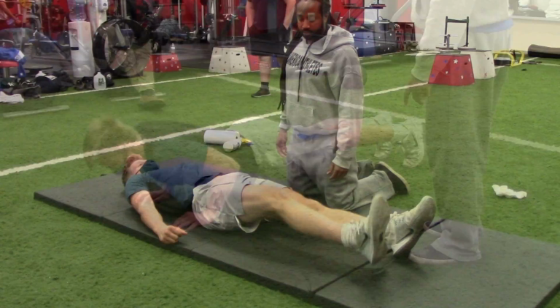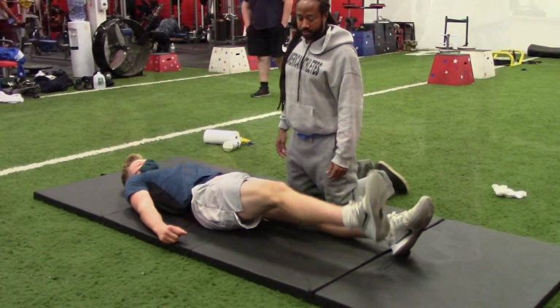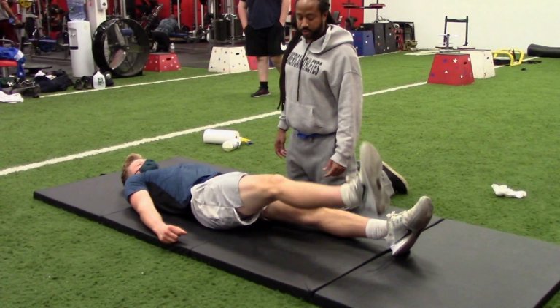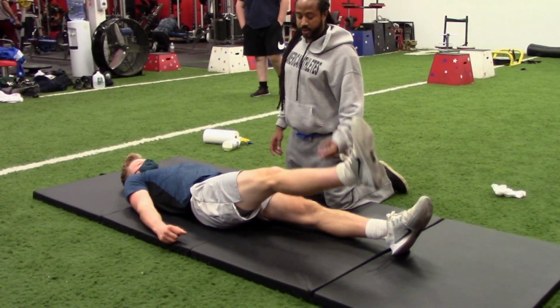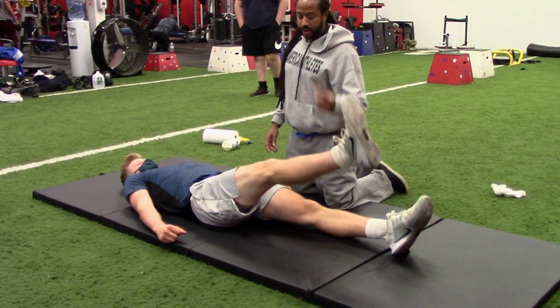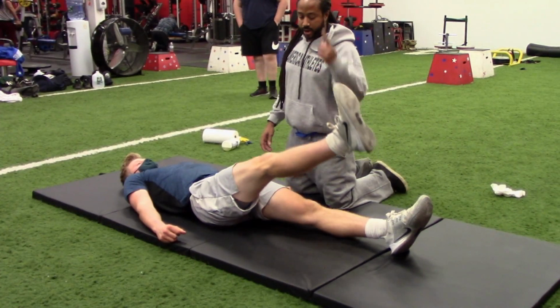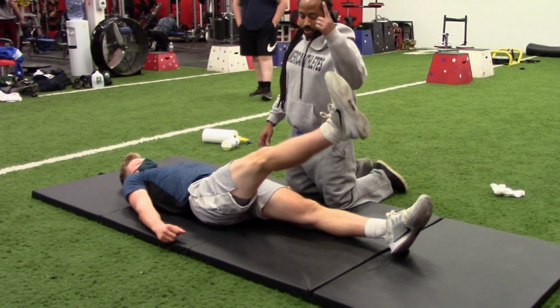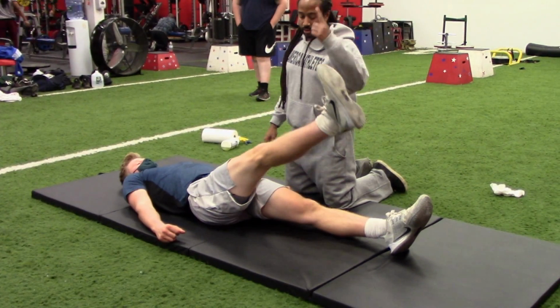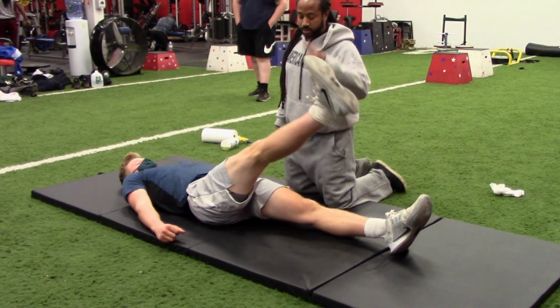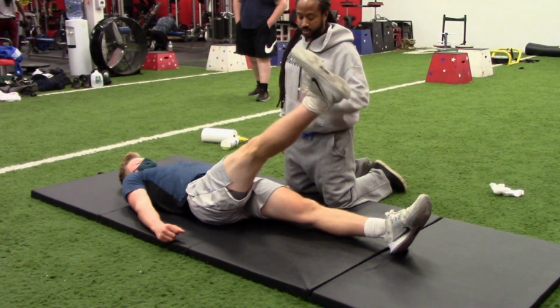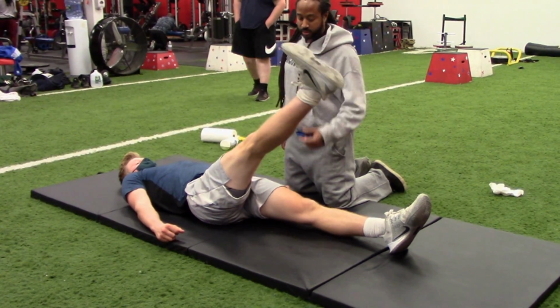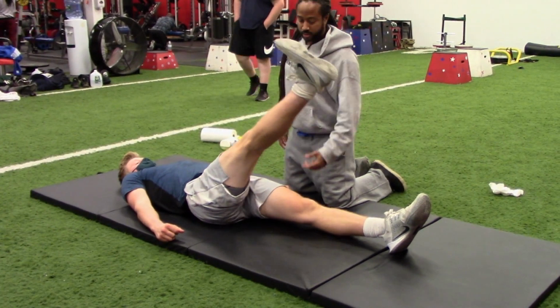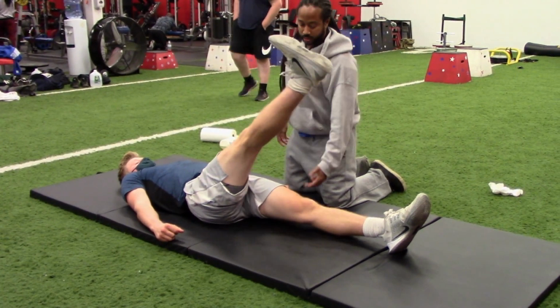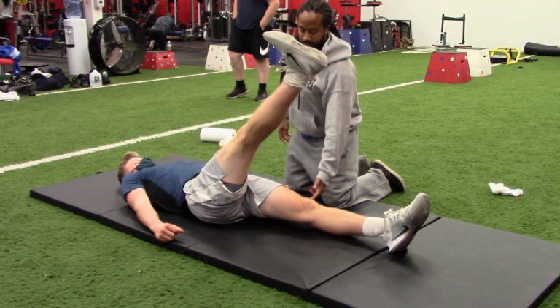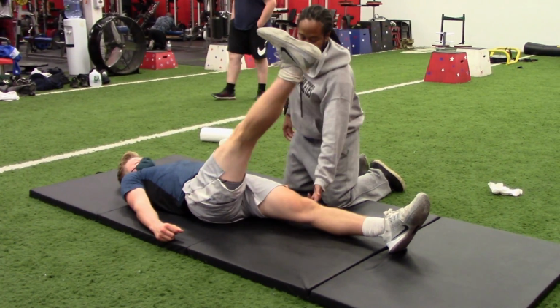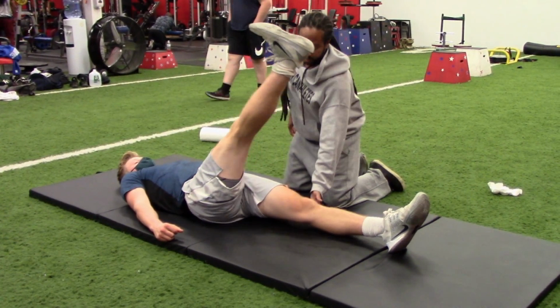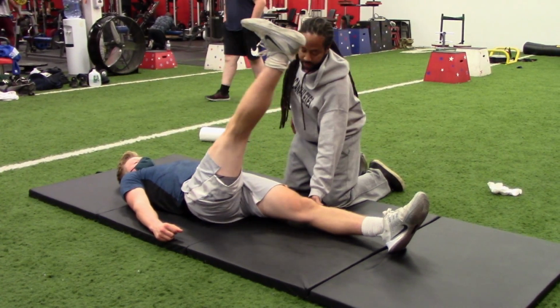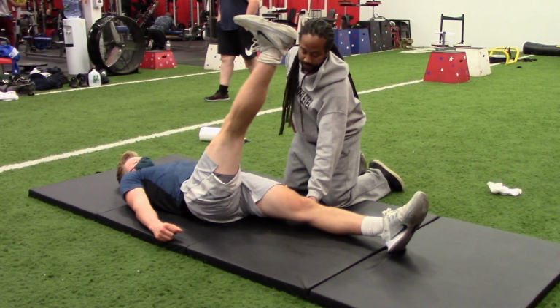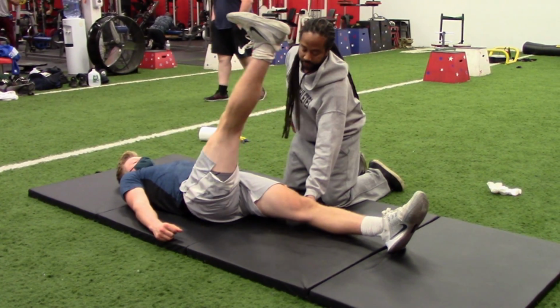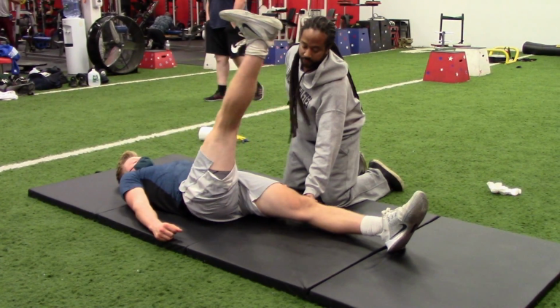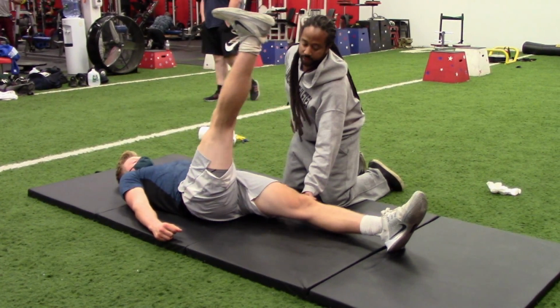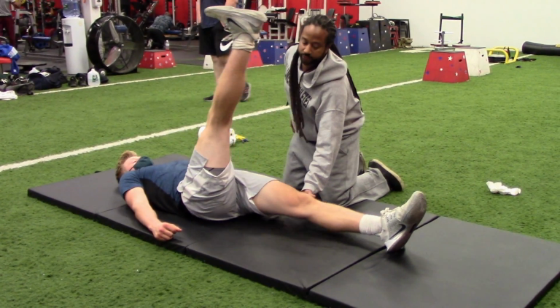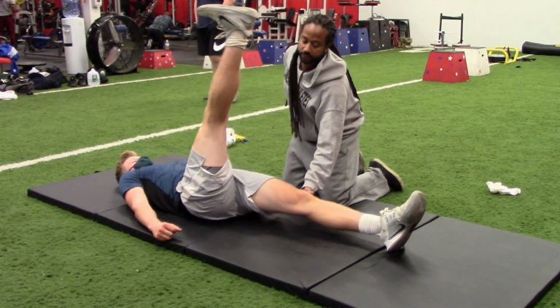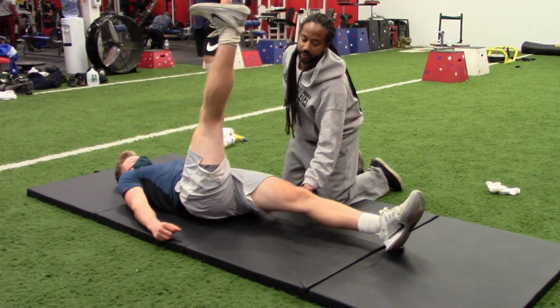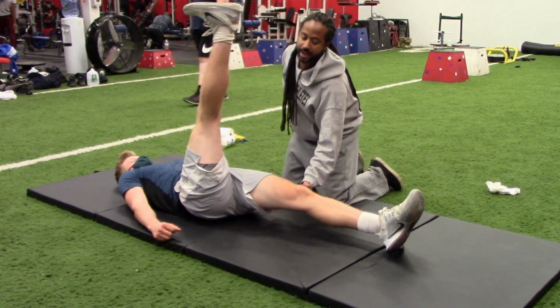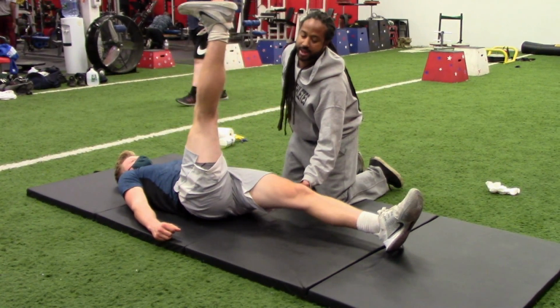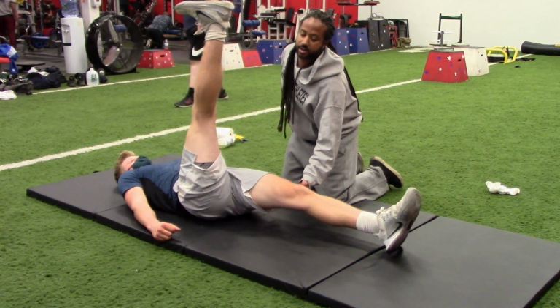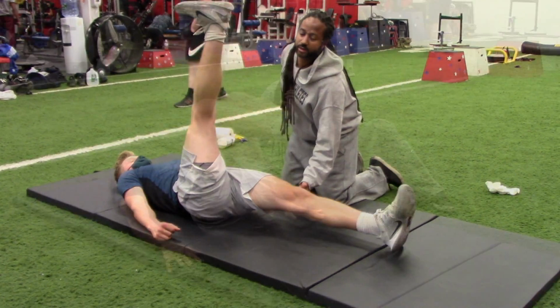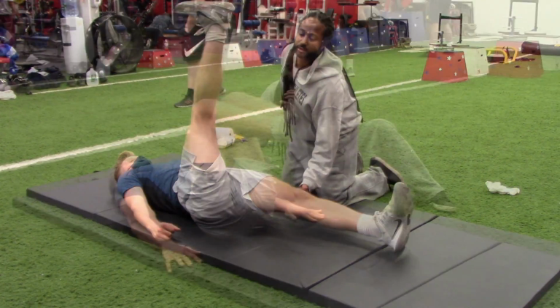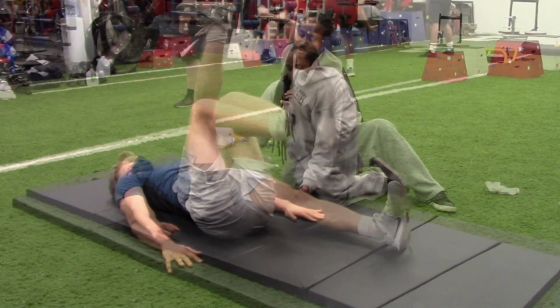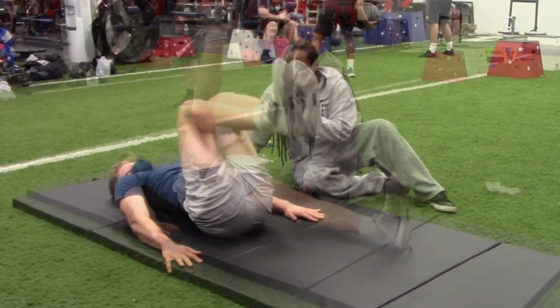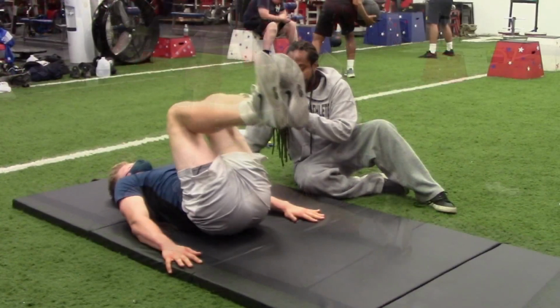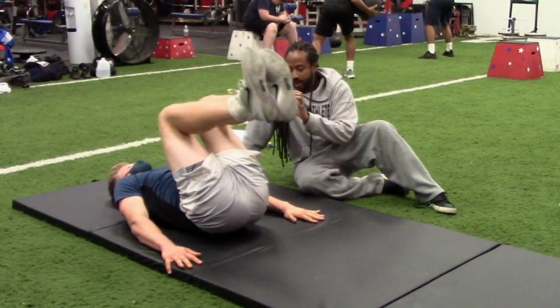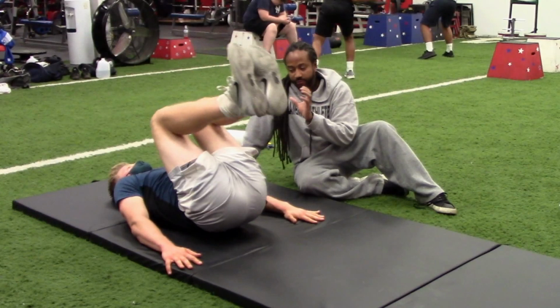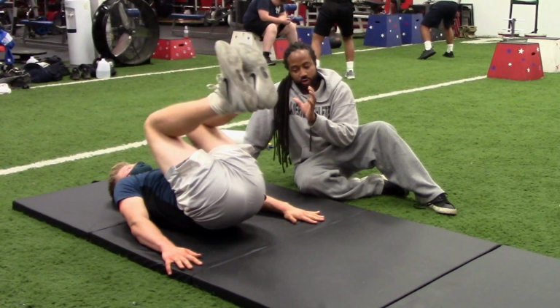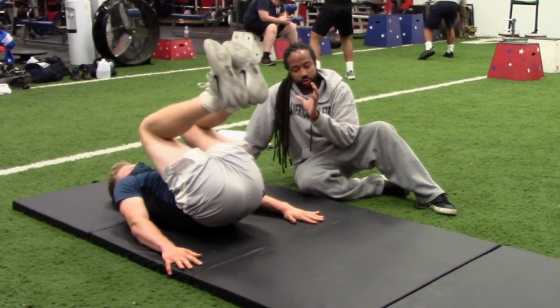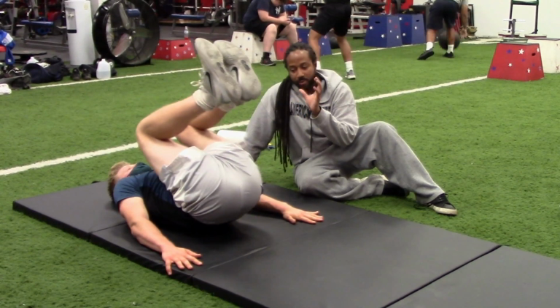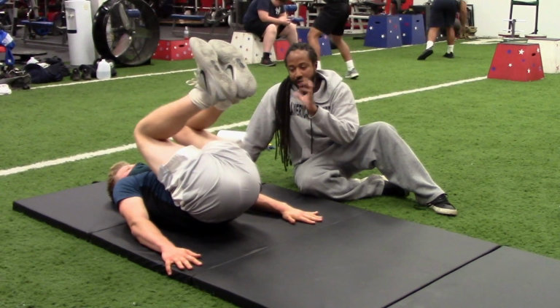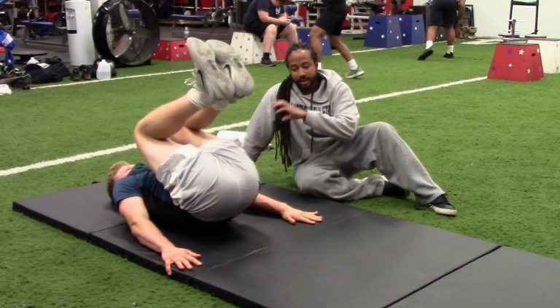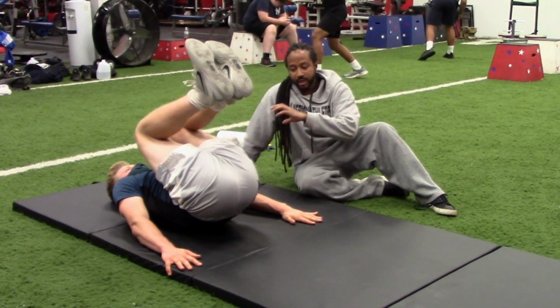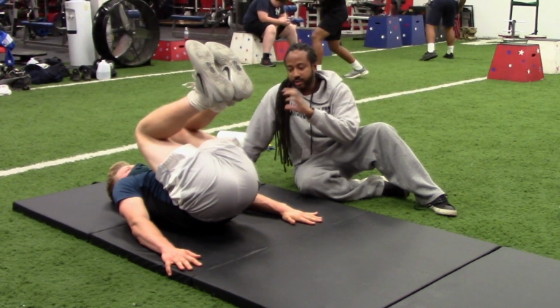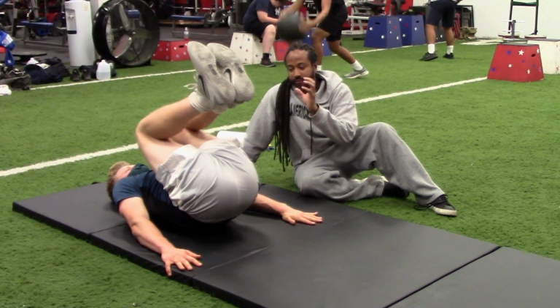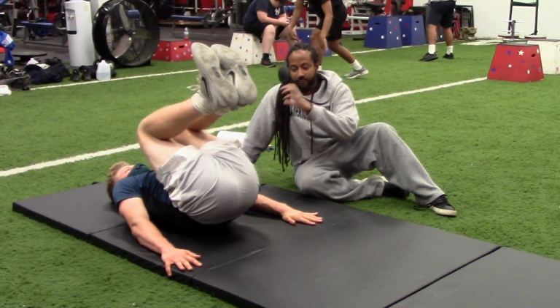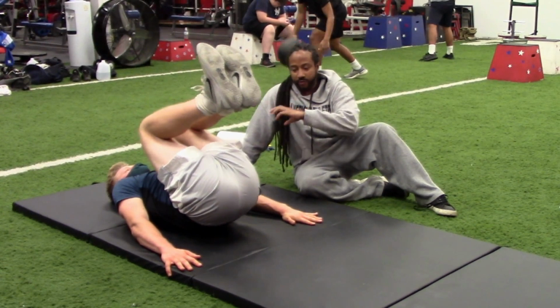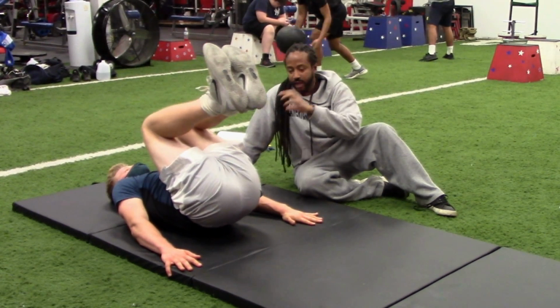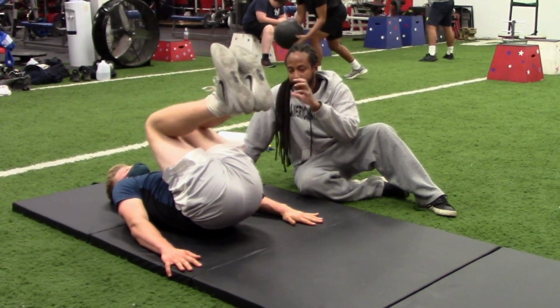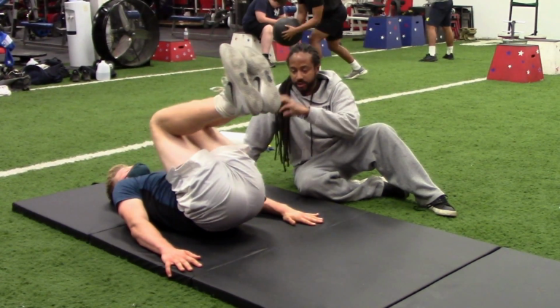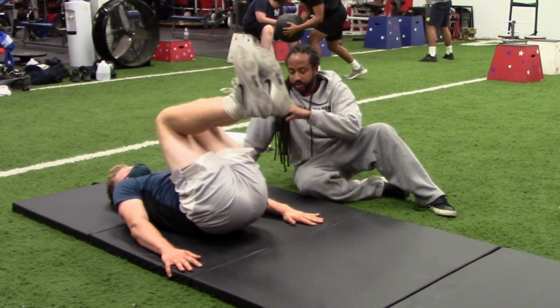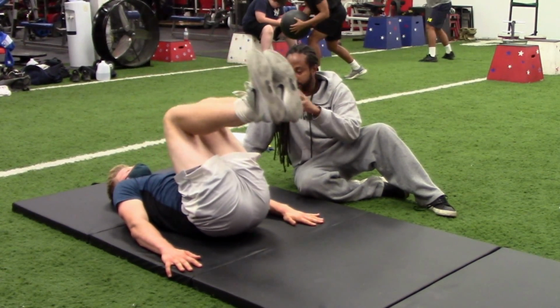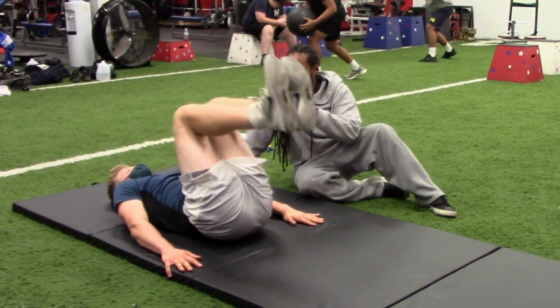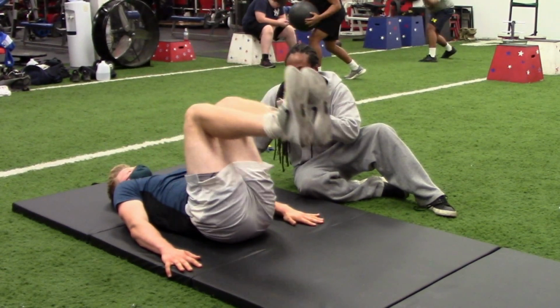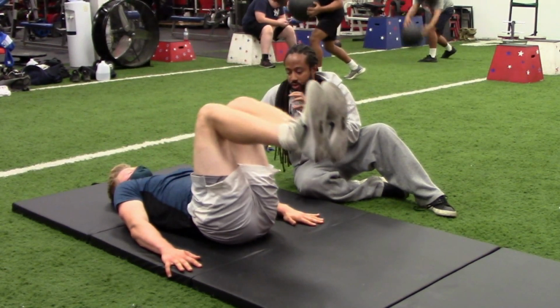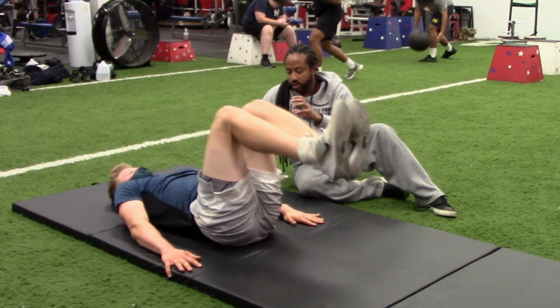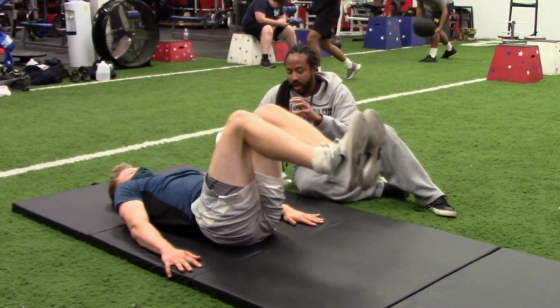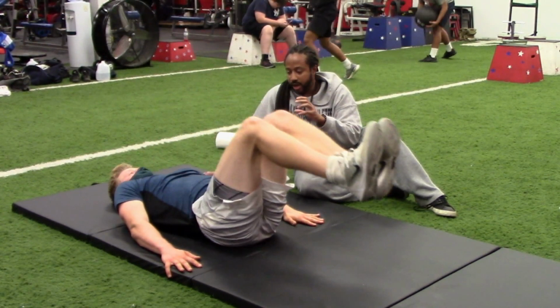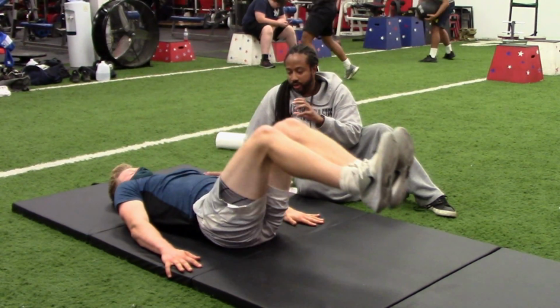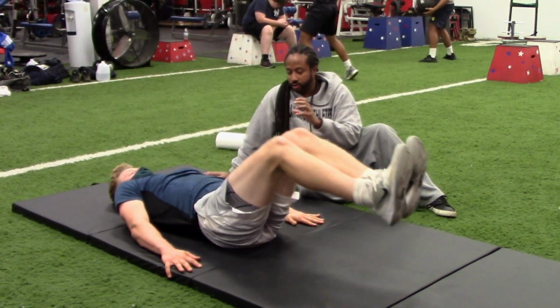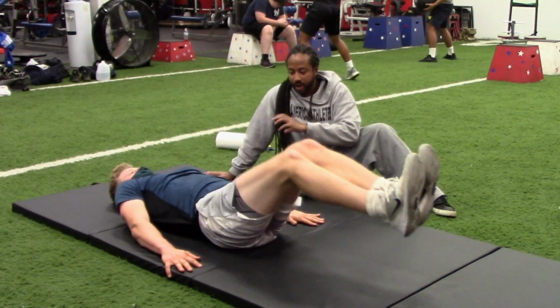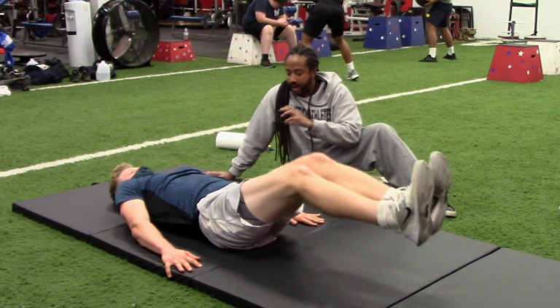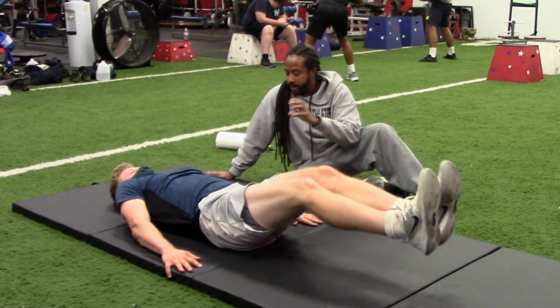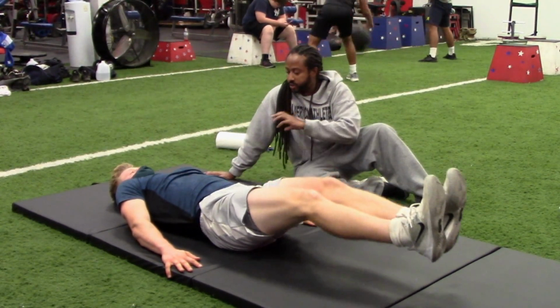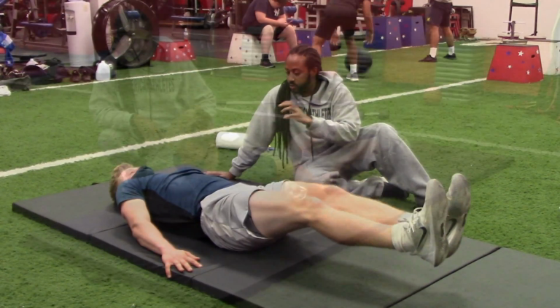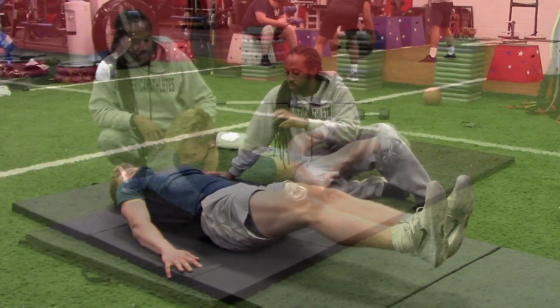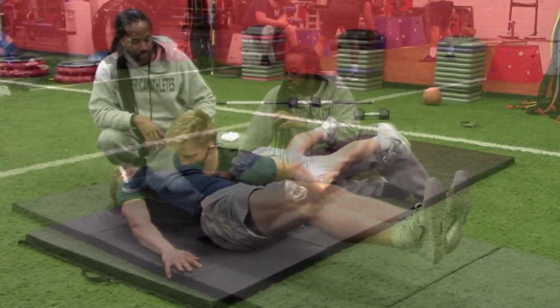Catch it here. If your spine doesn't flex, you're not actually working.